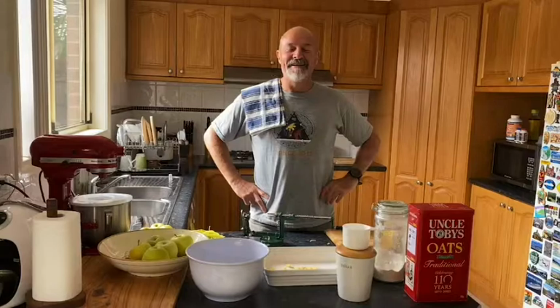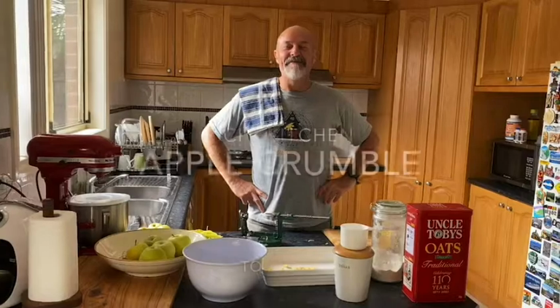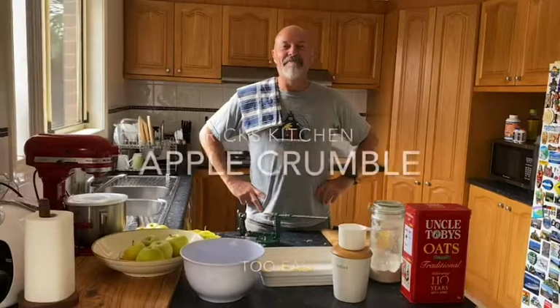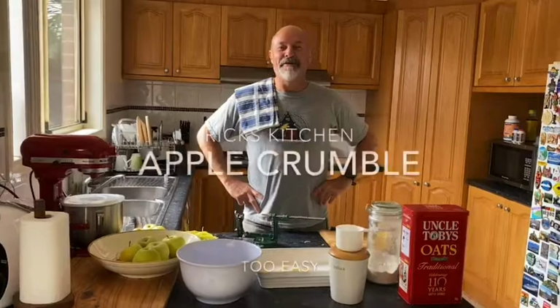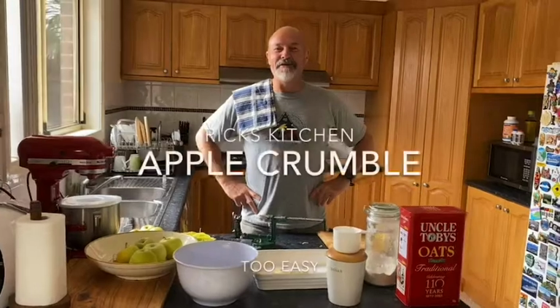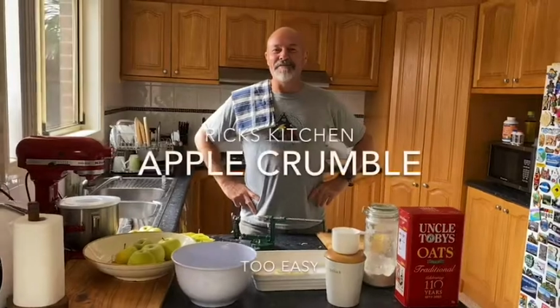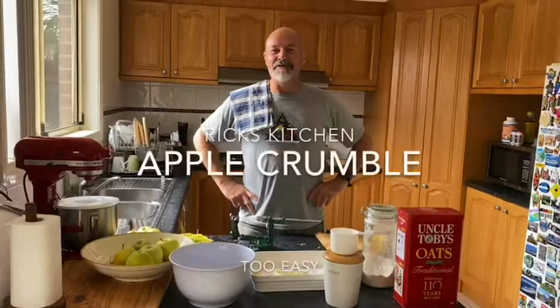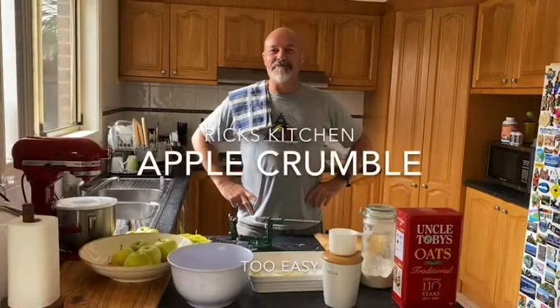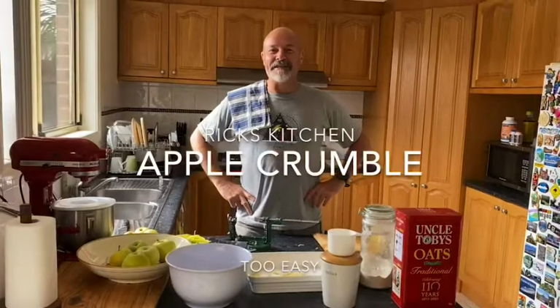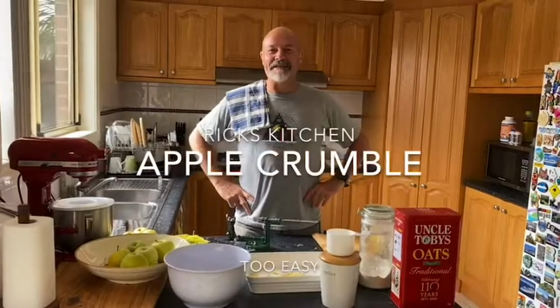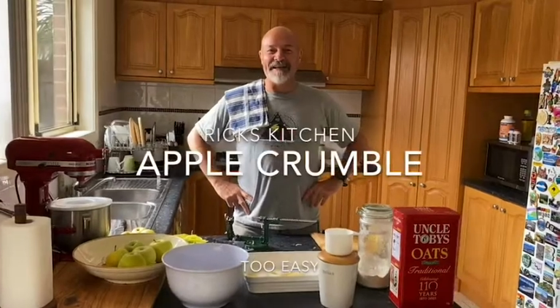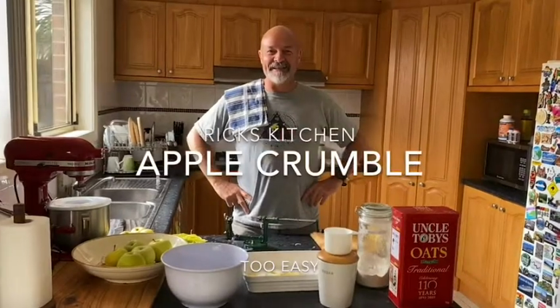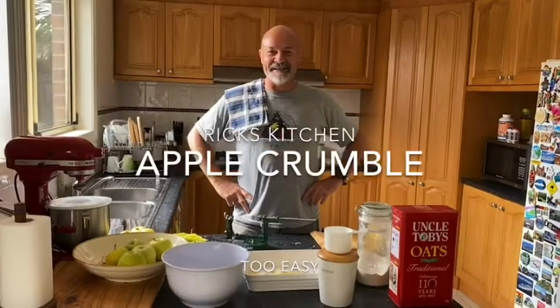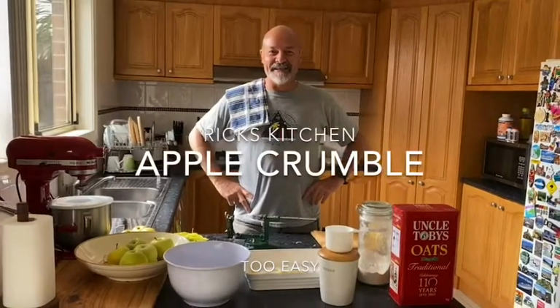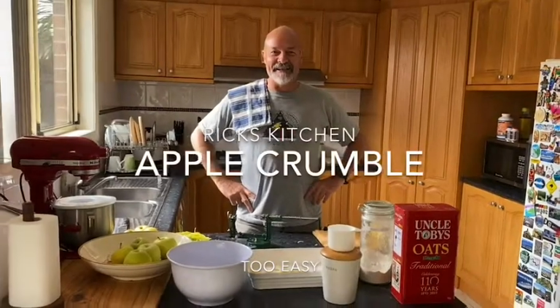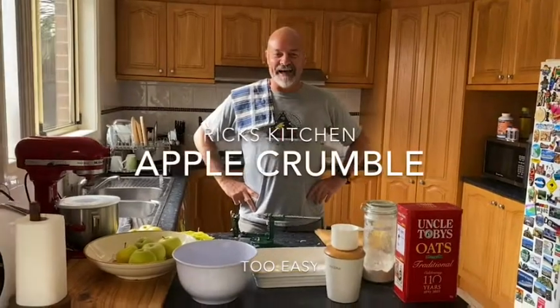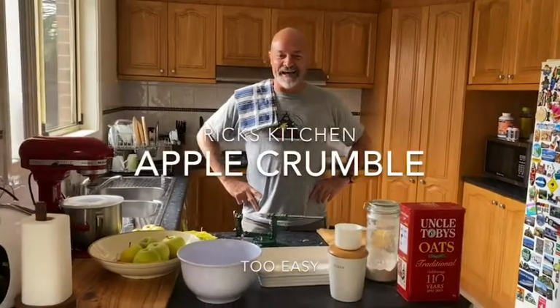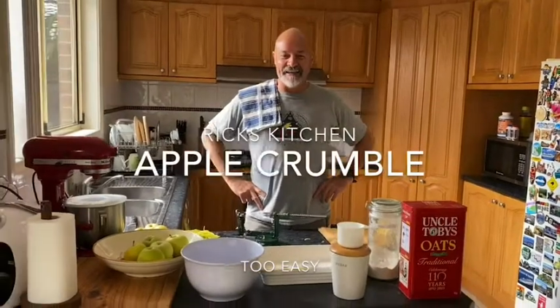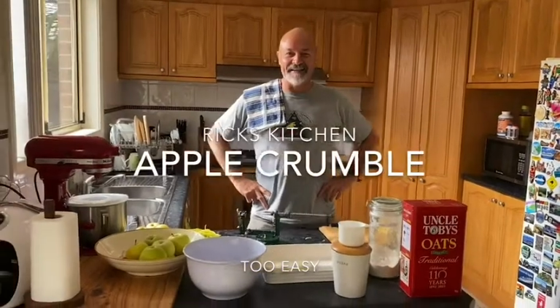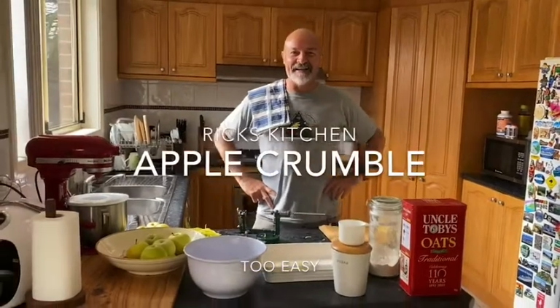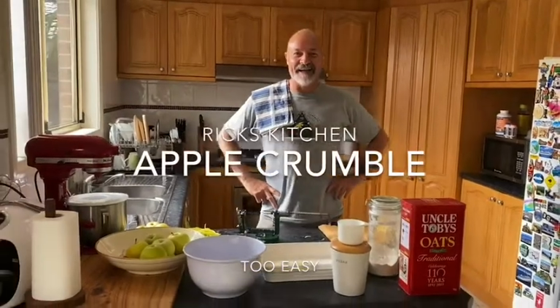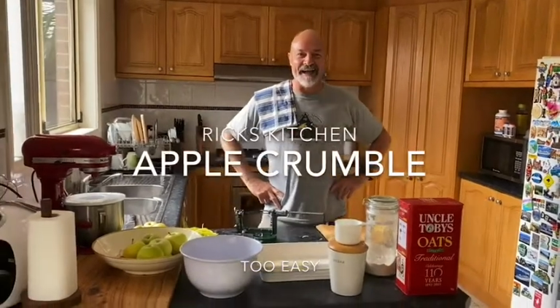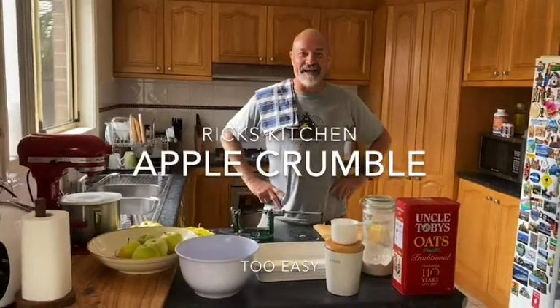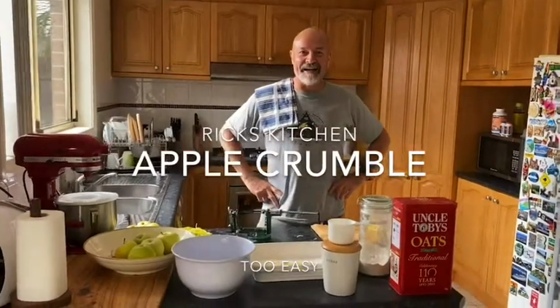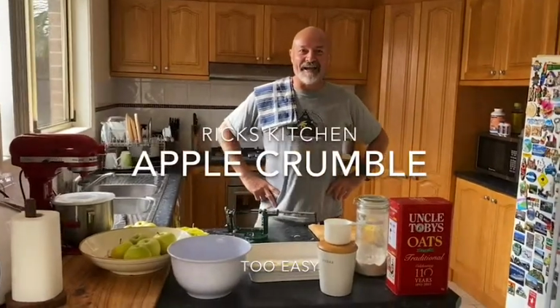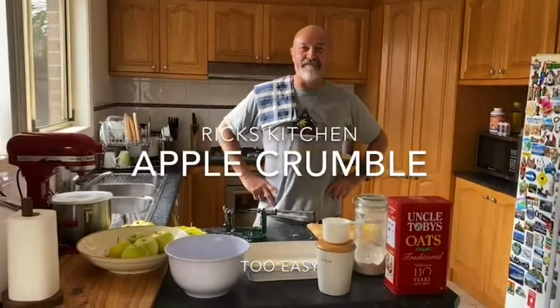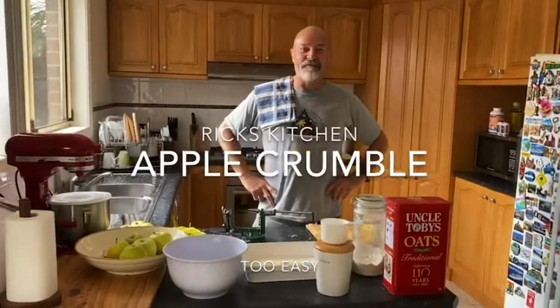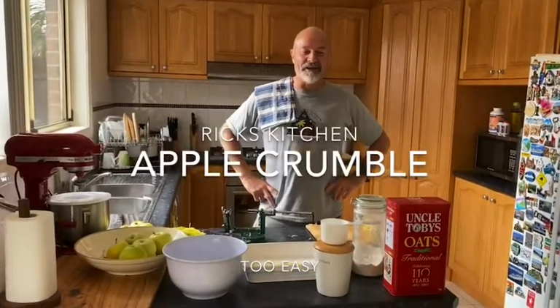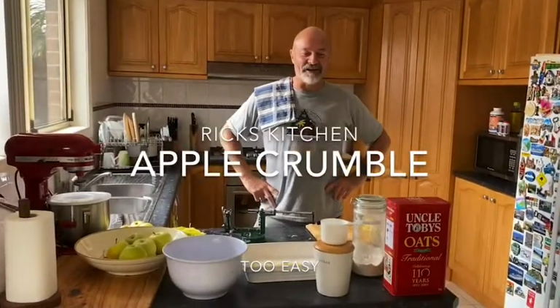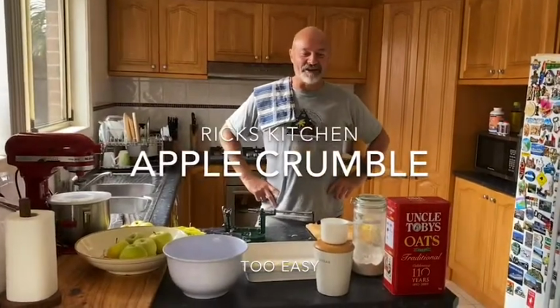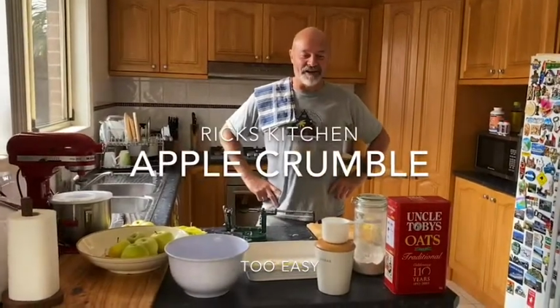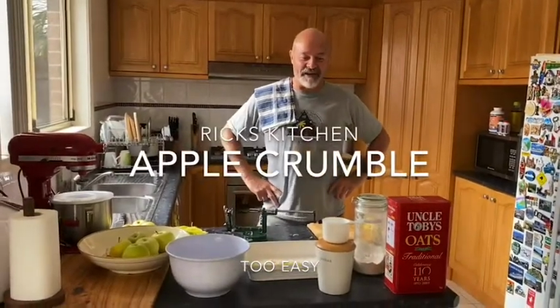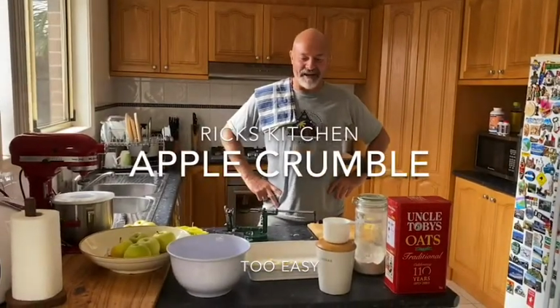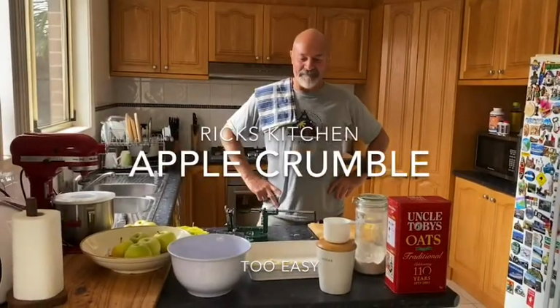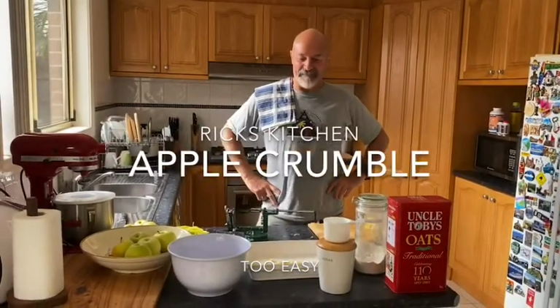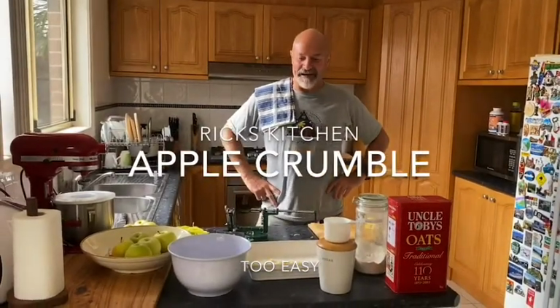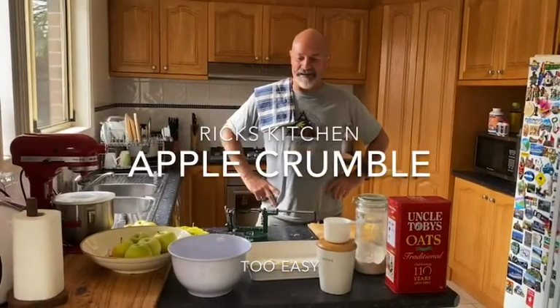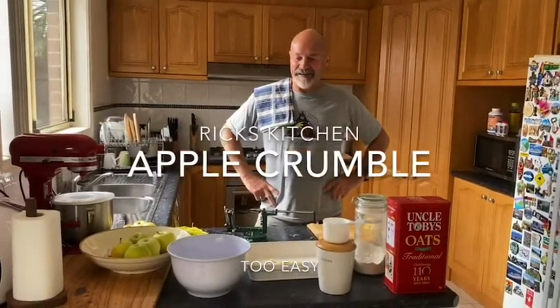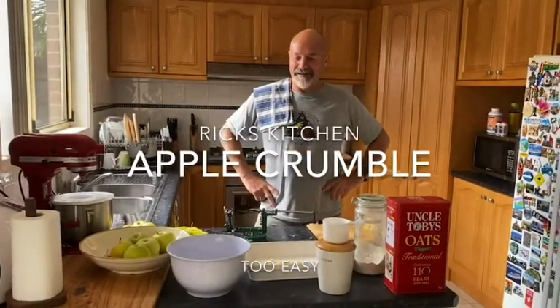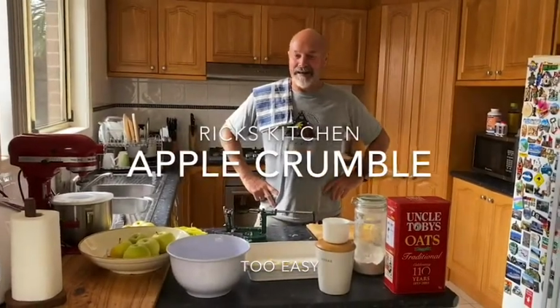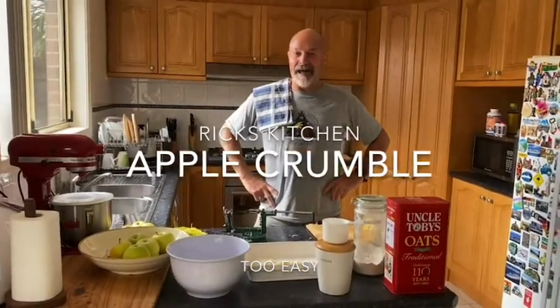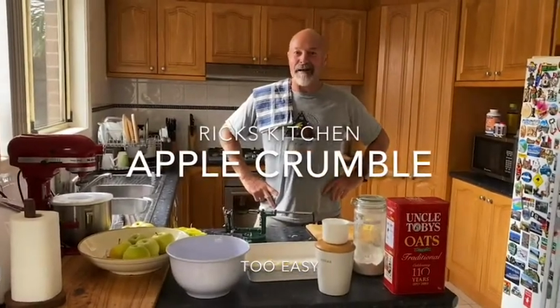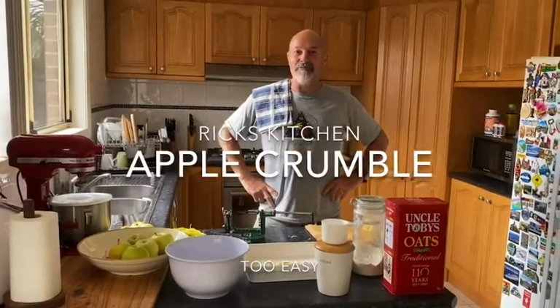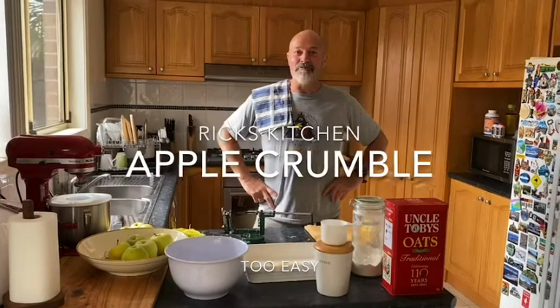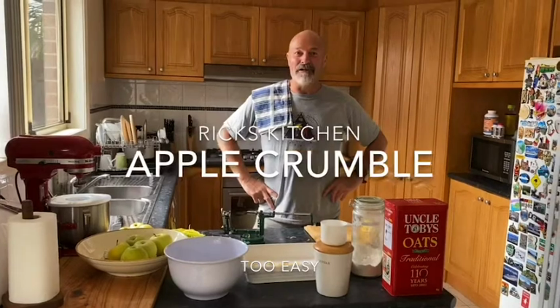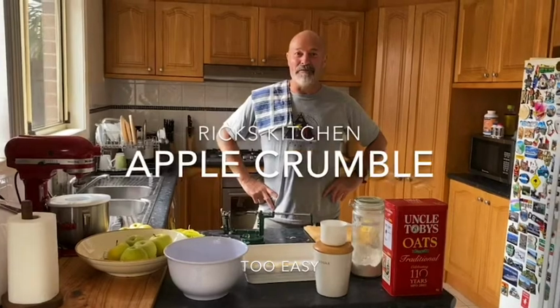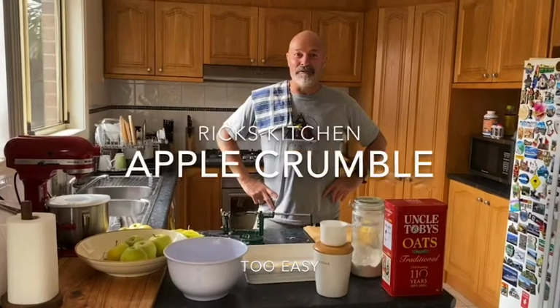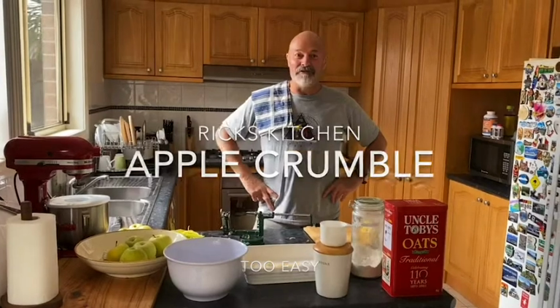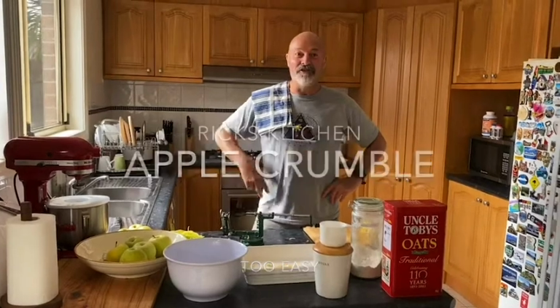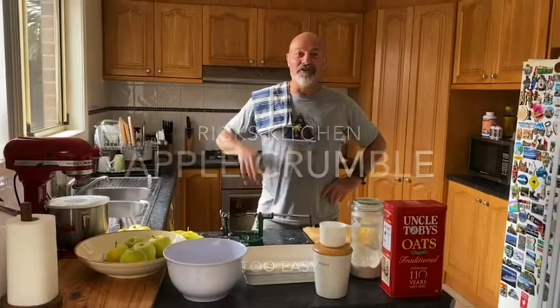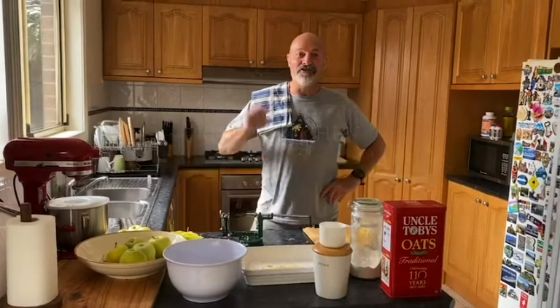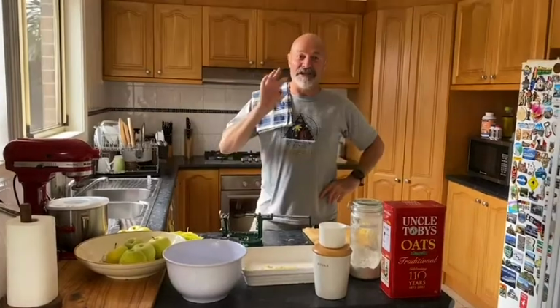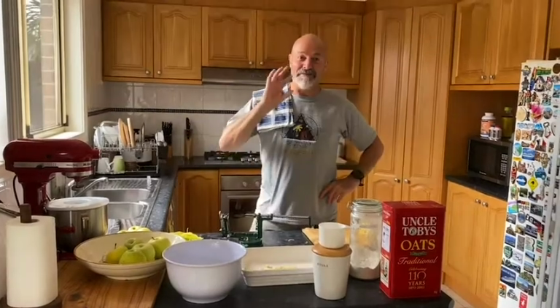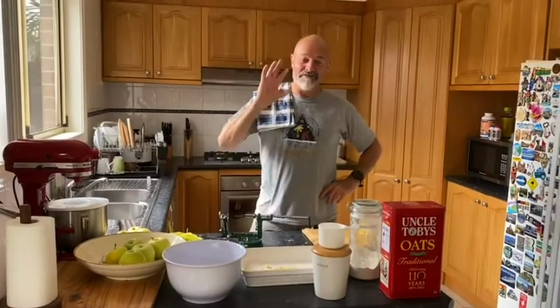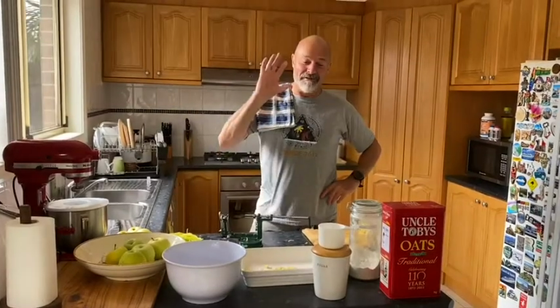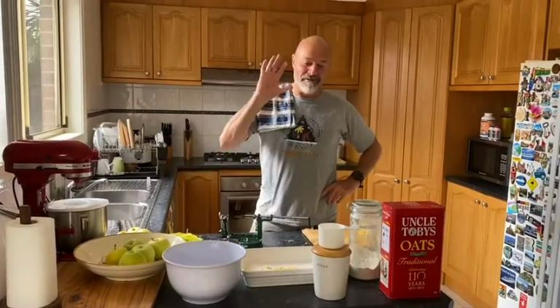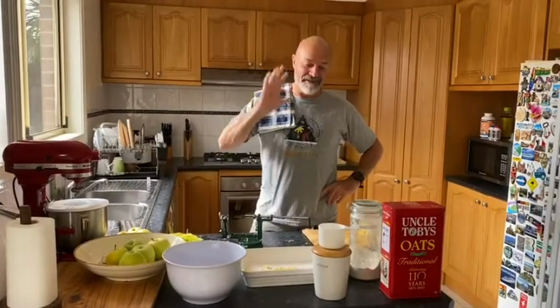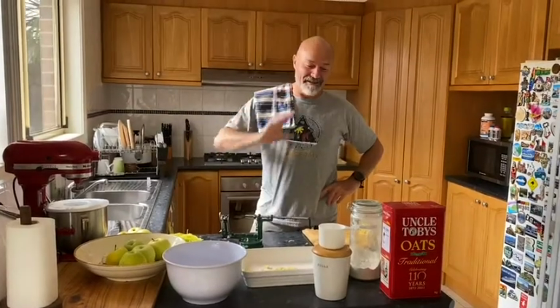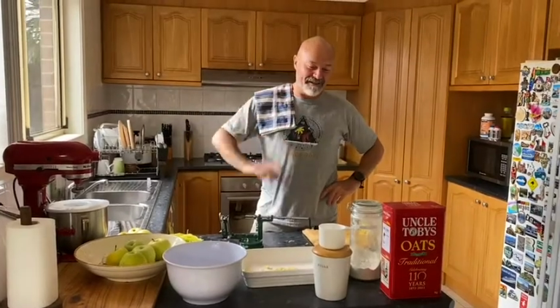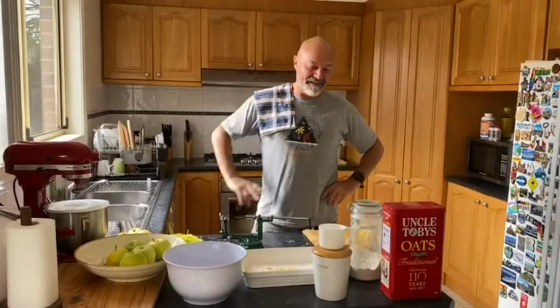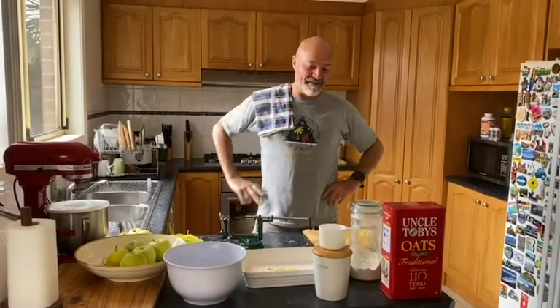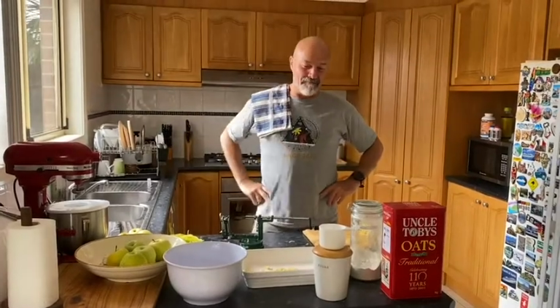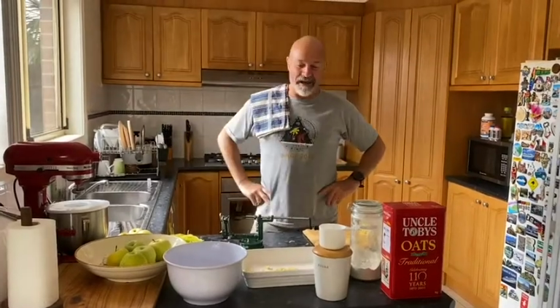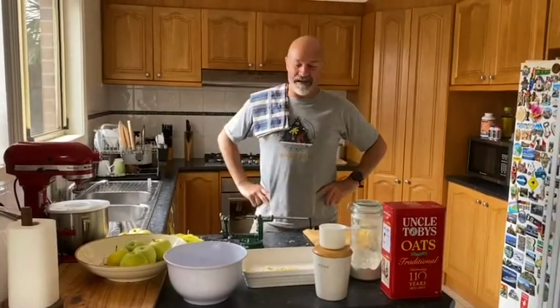Welcome to Rick's Kitchen. Today we're going to show you how to make Donald's apple crumble. This is the best.